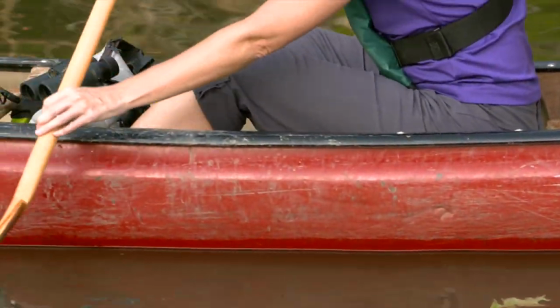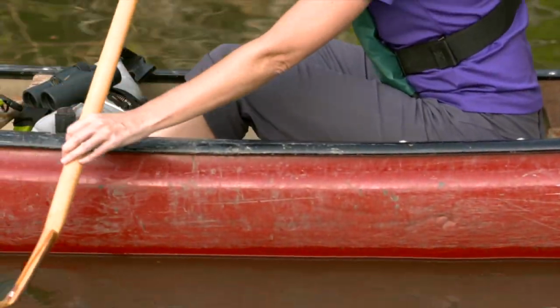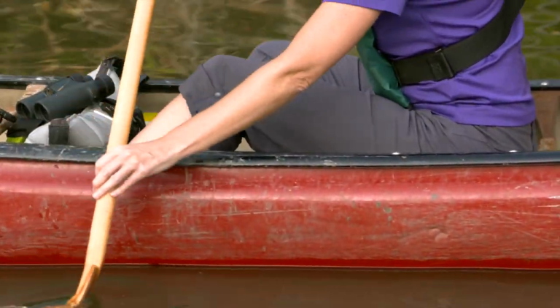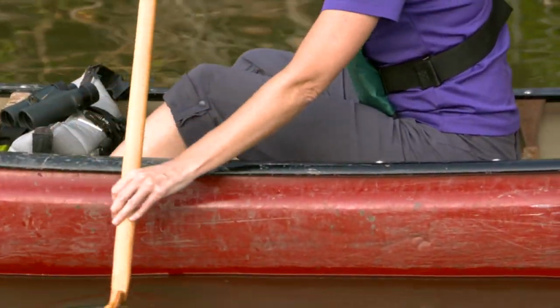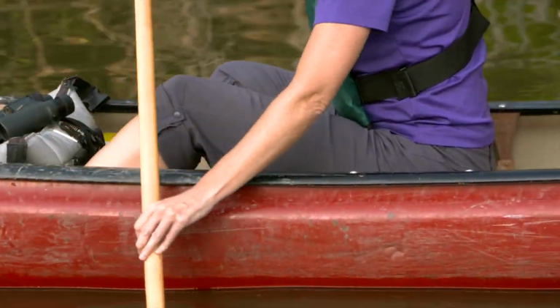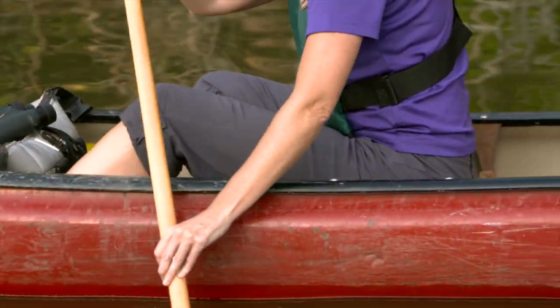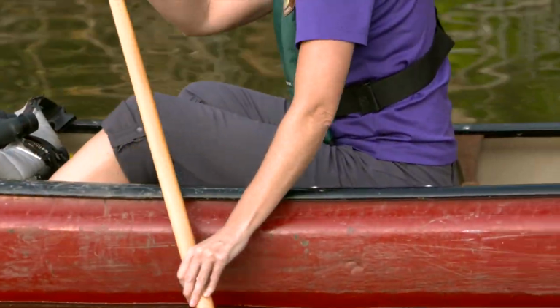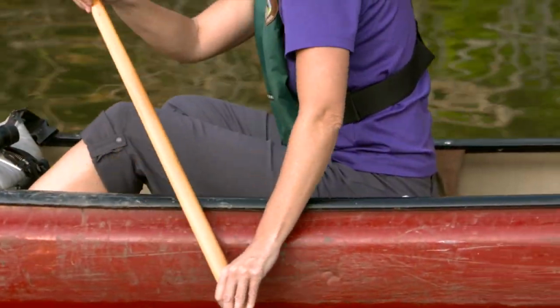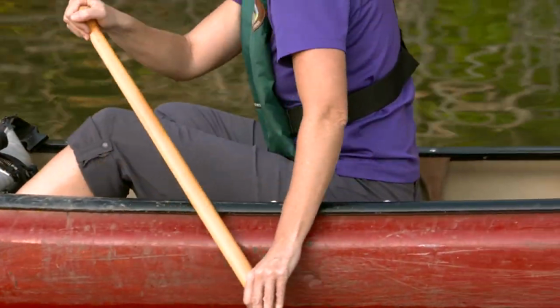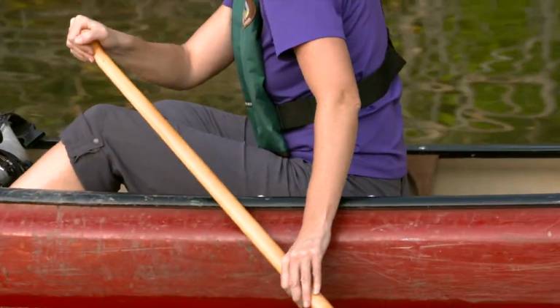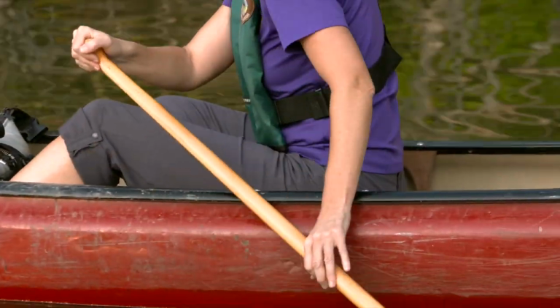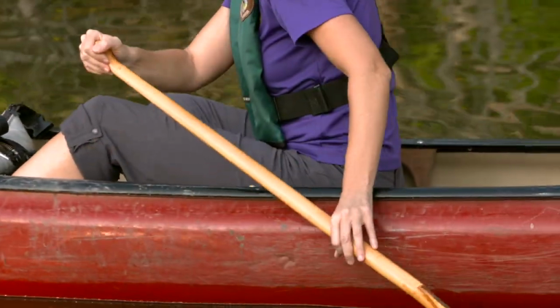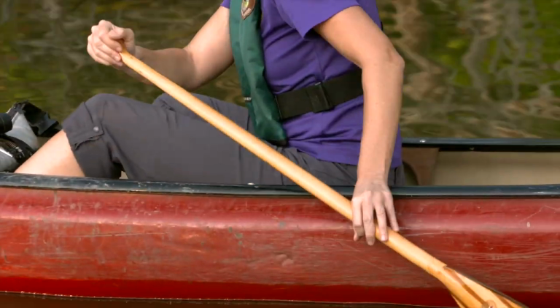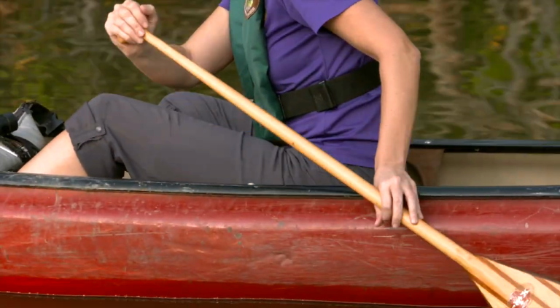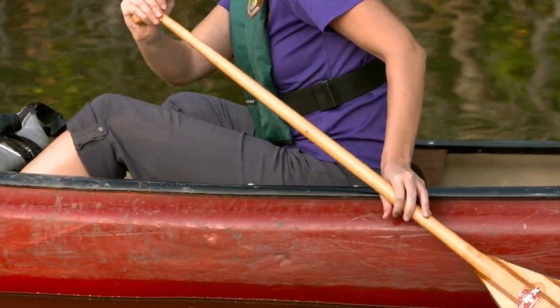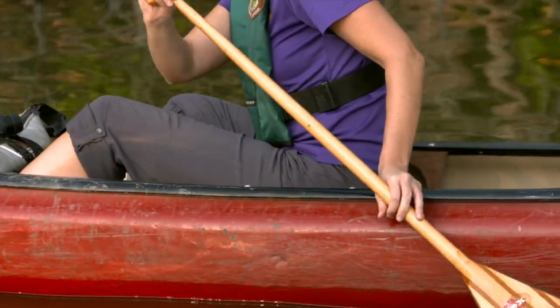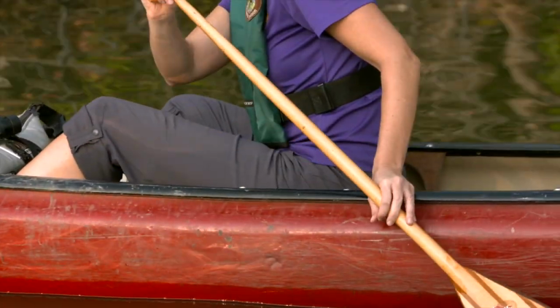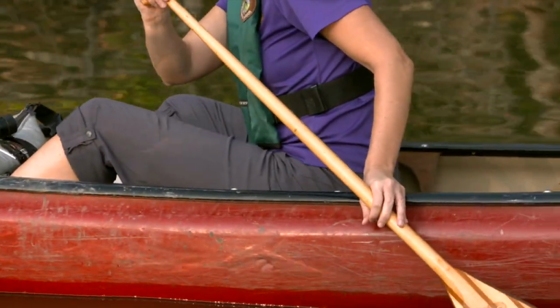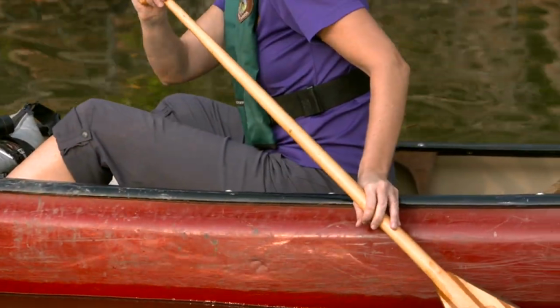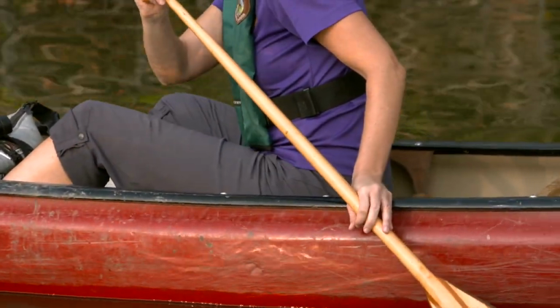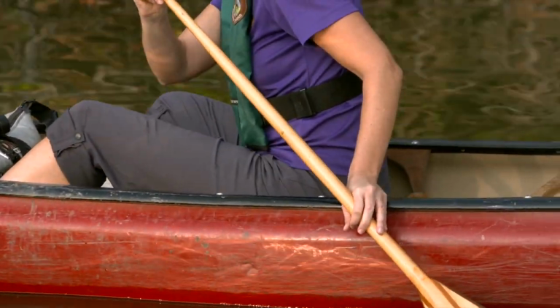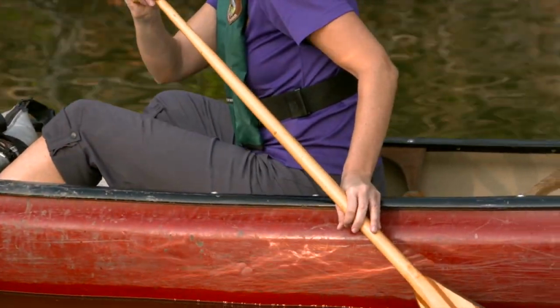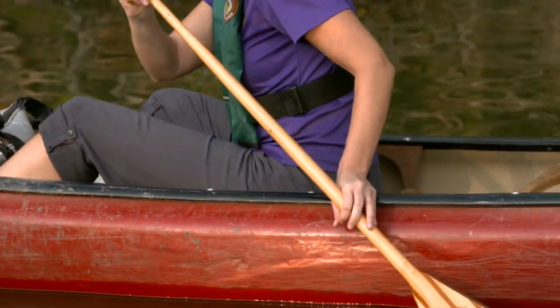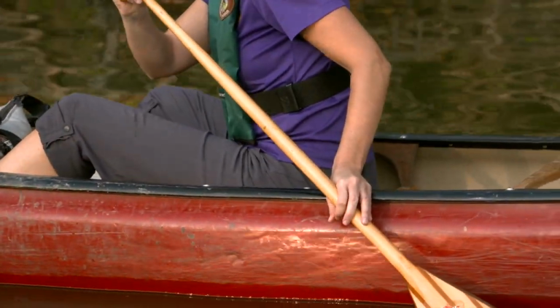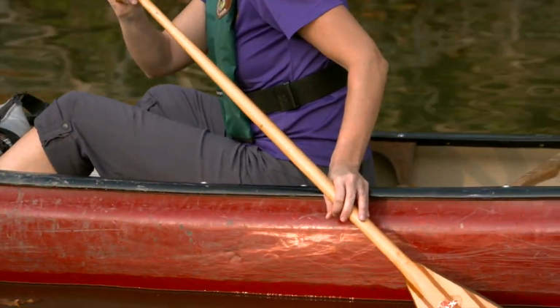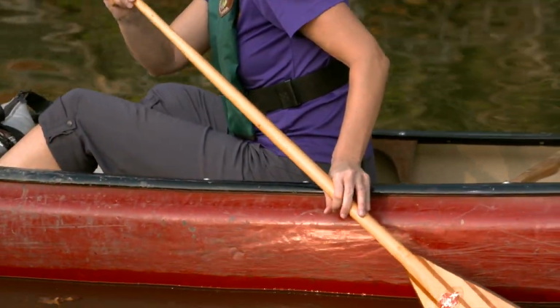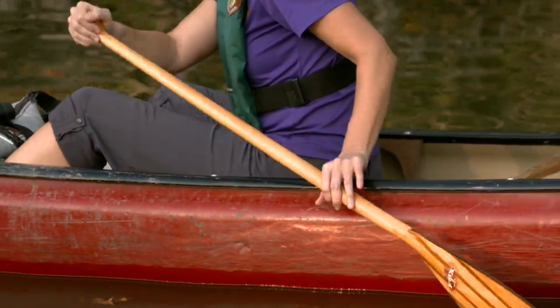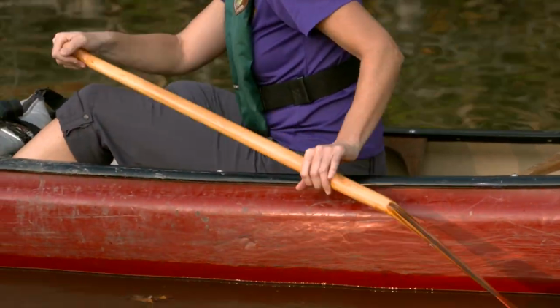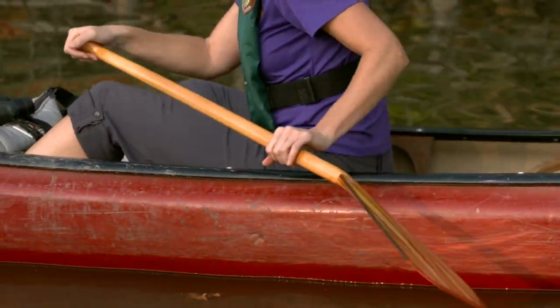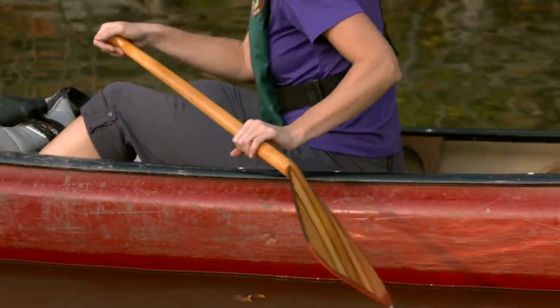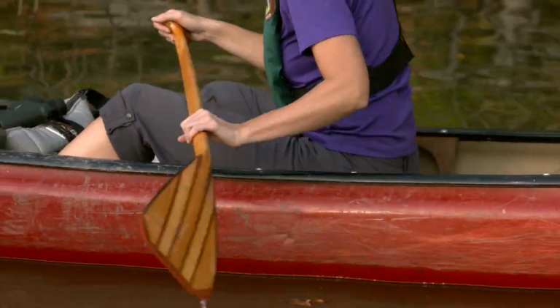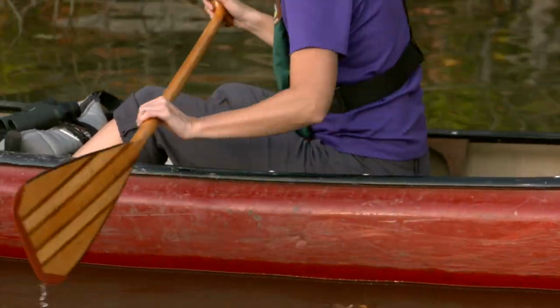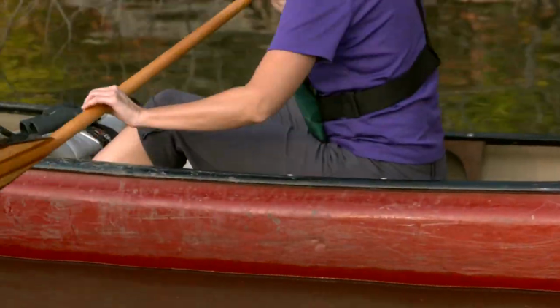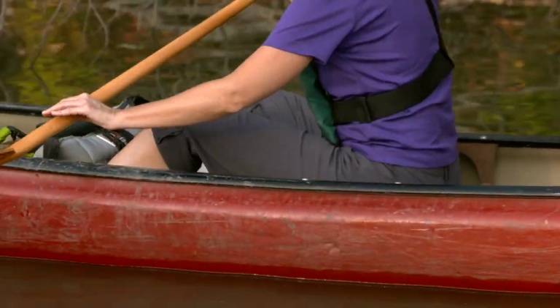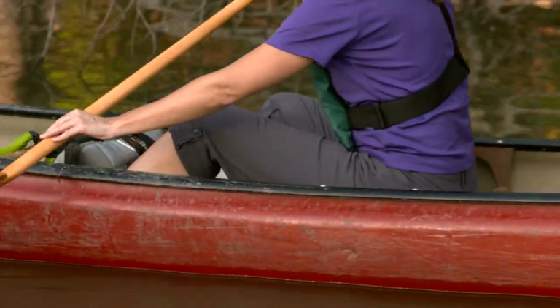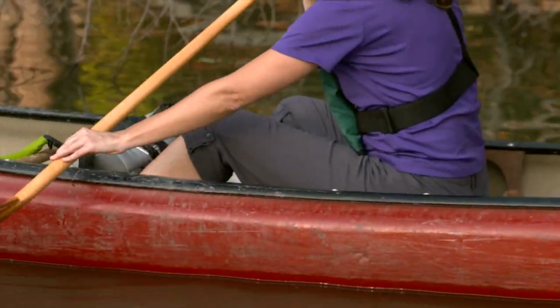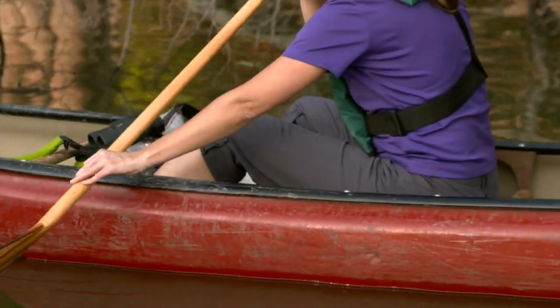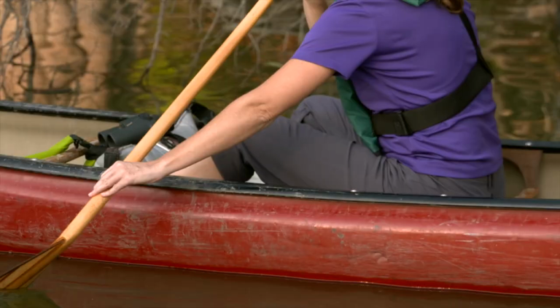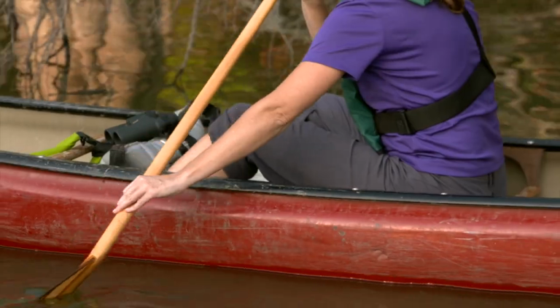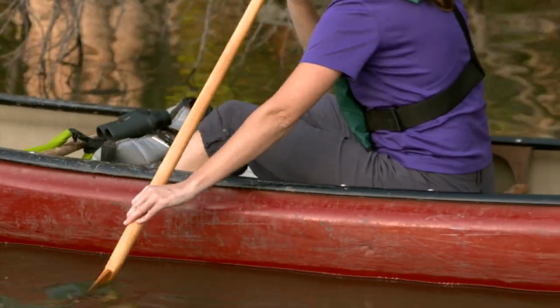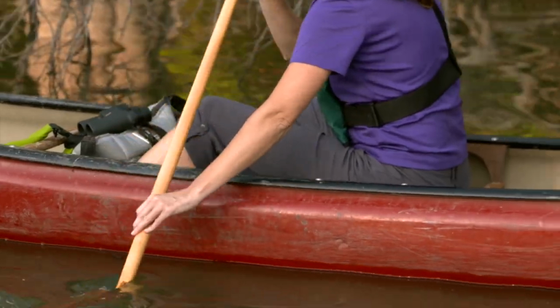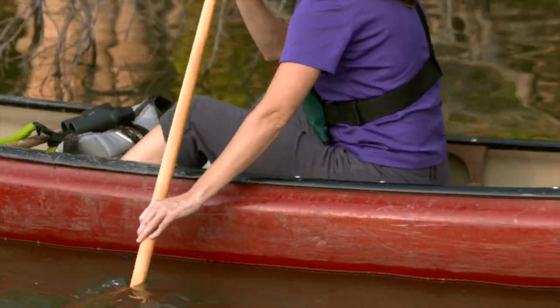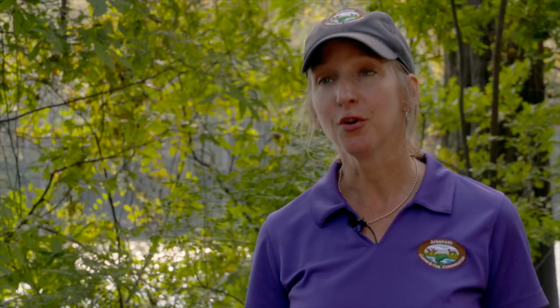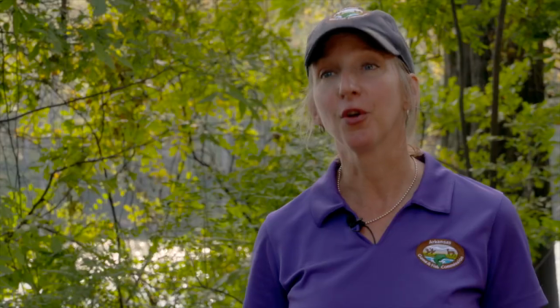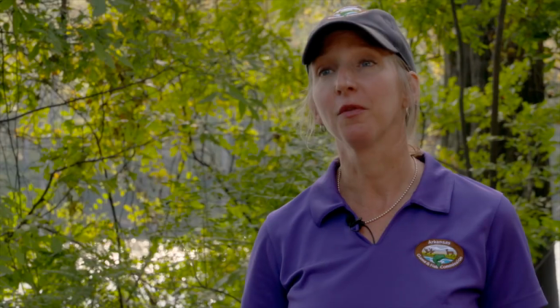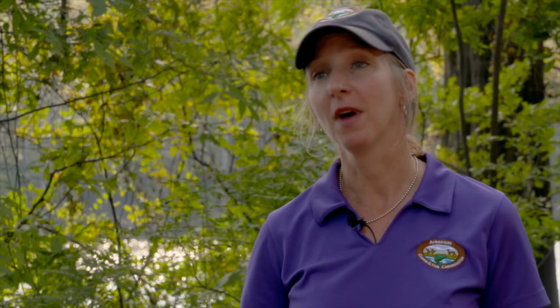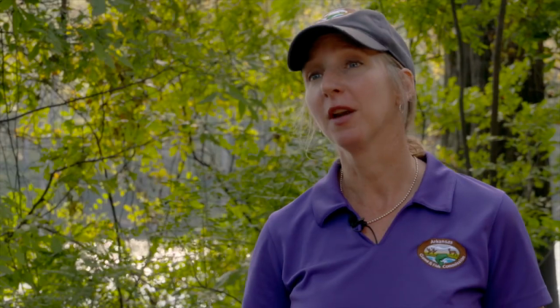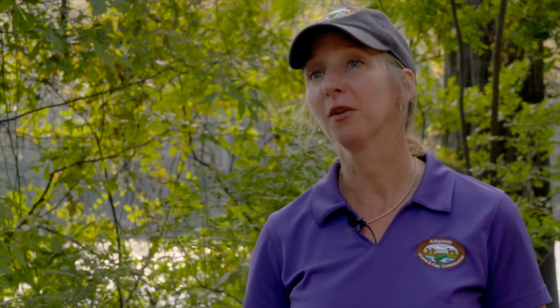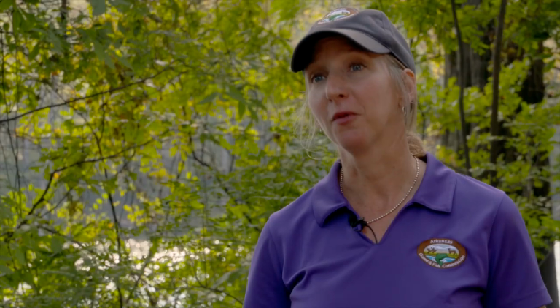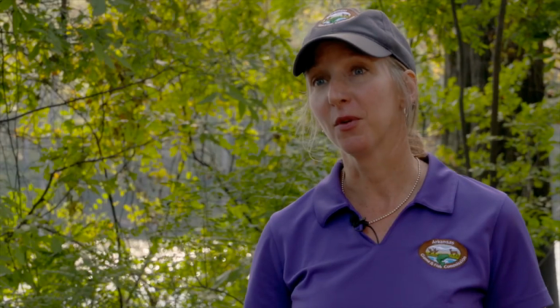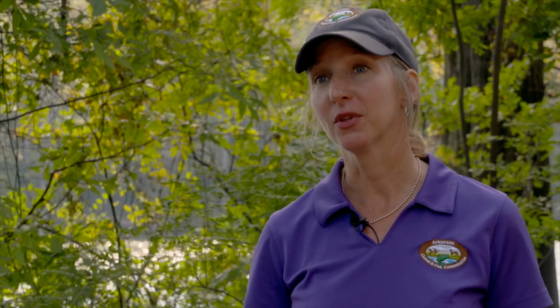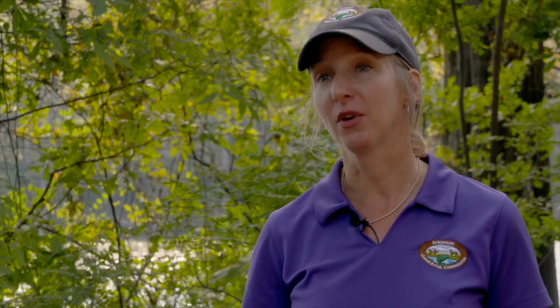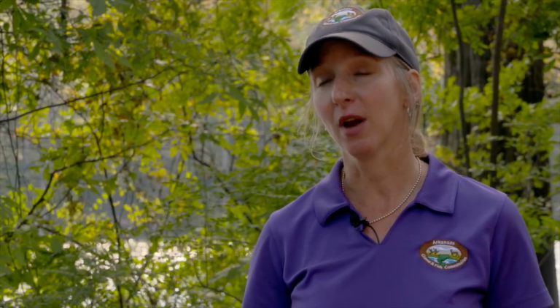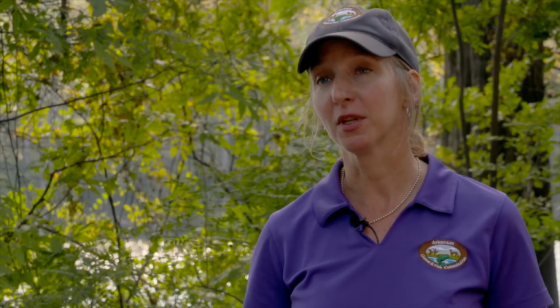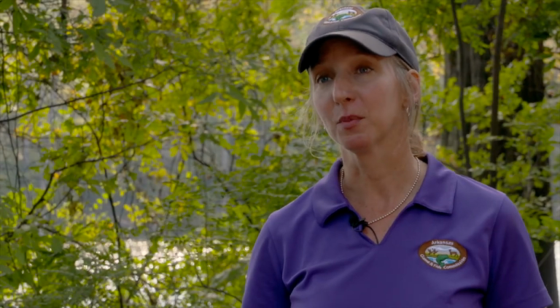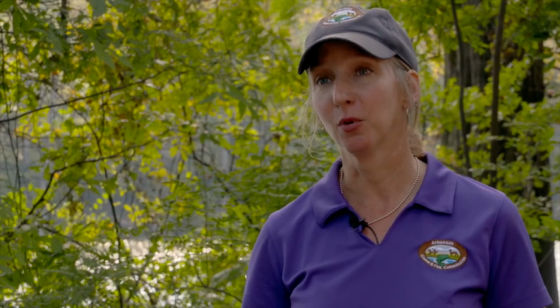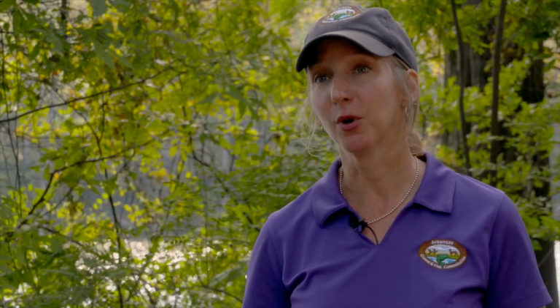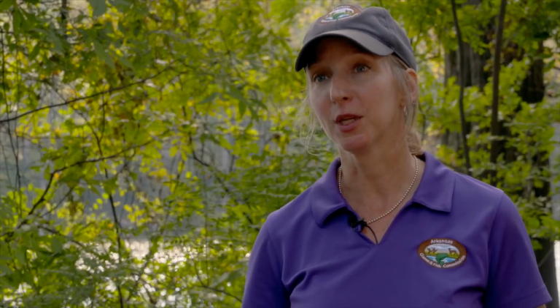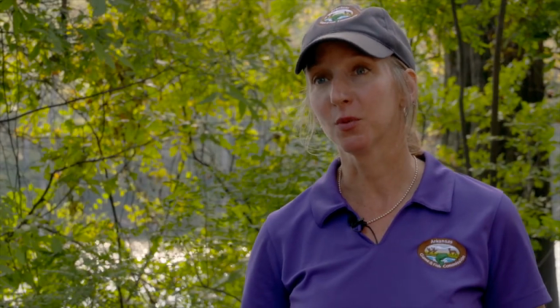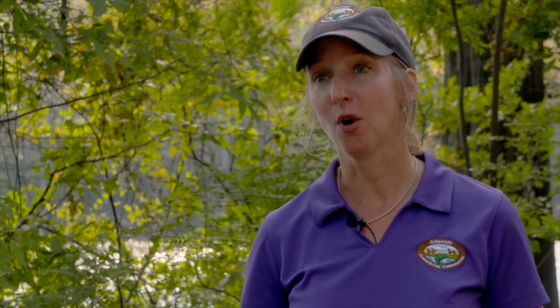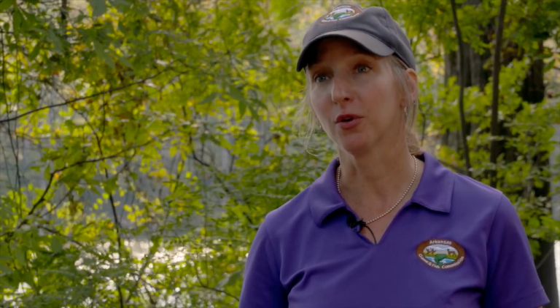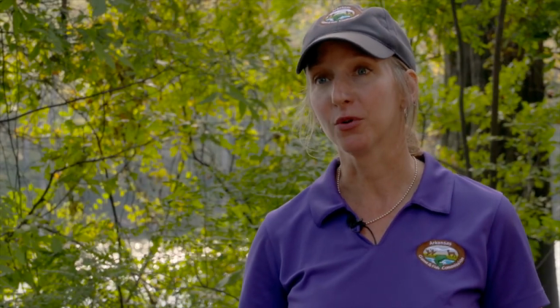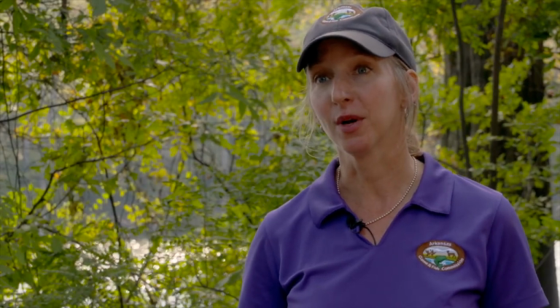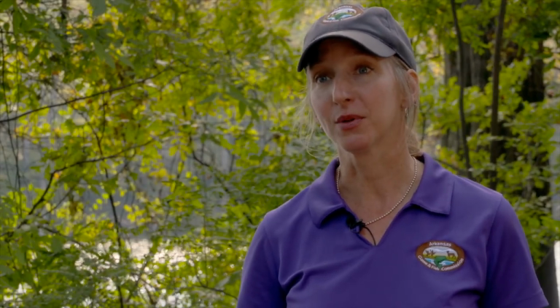There's all kinds of groups — join any kind of Facebook group or Arkansas paddling groups and you're going to find other folks that are out exploring these water trails.